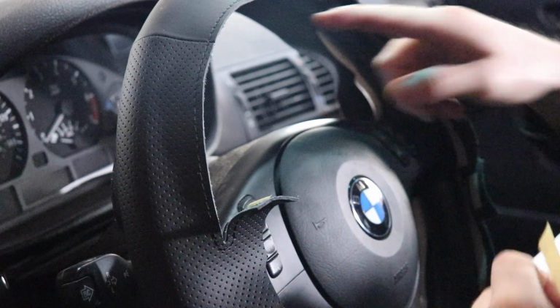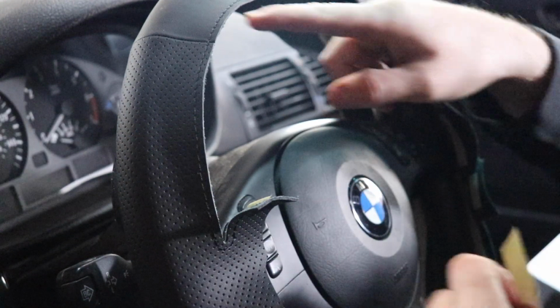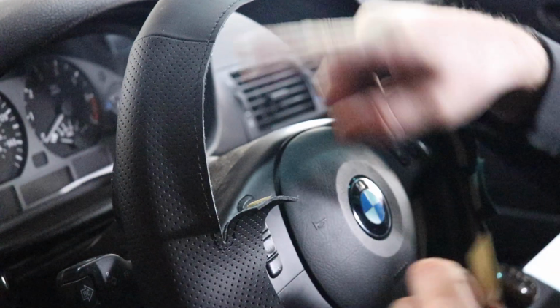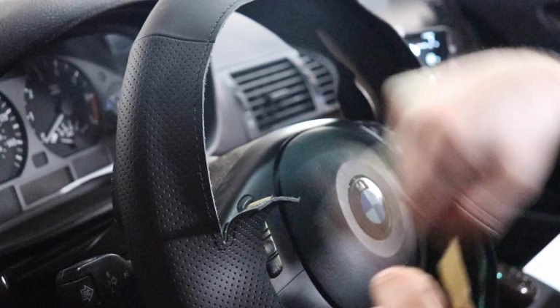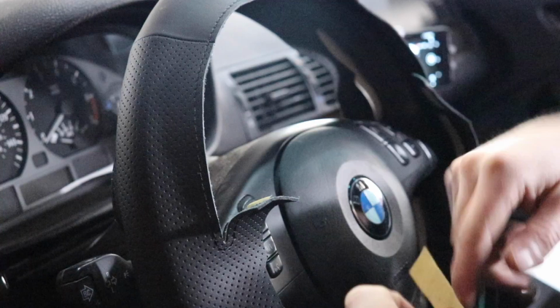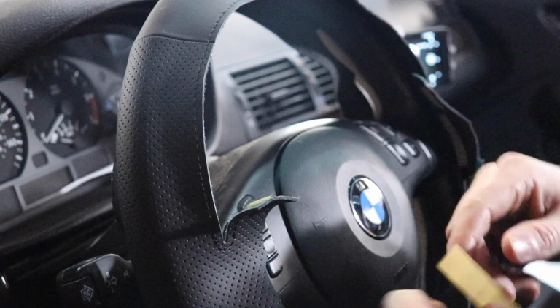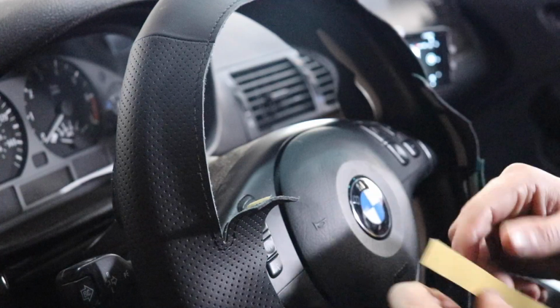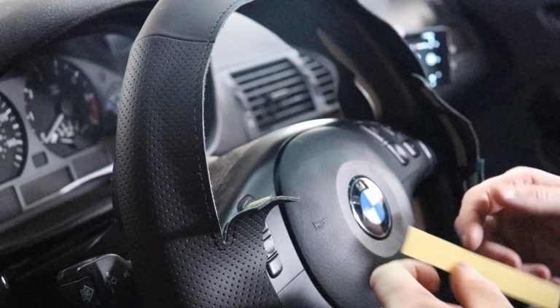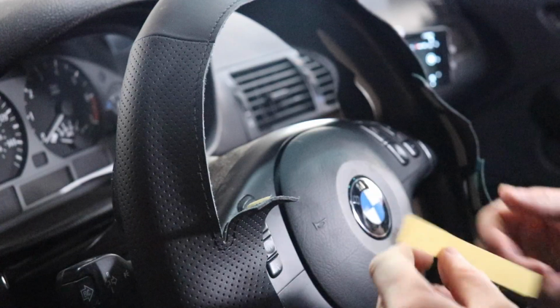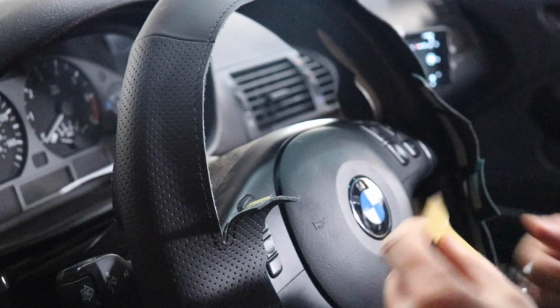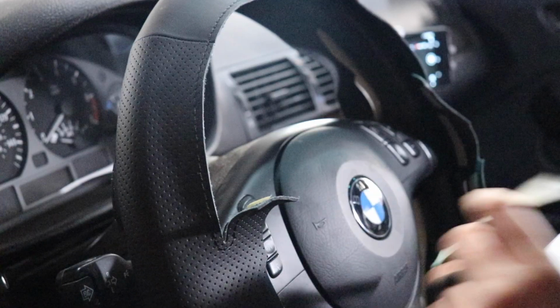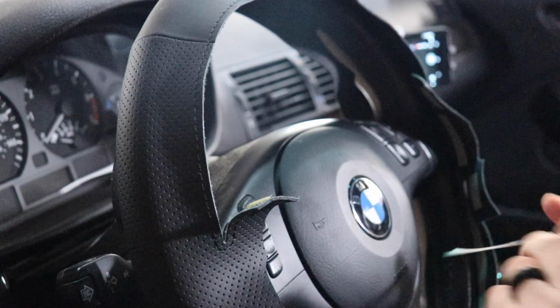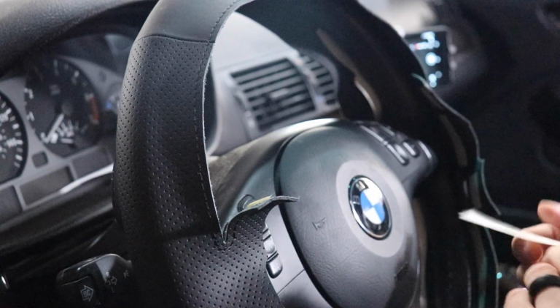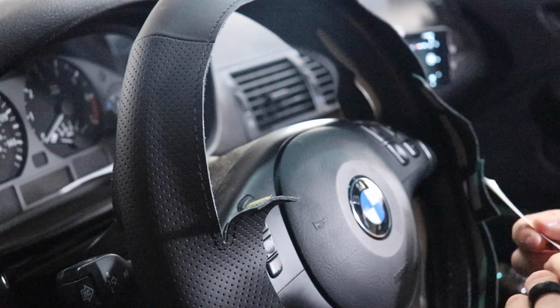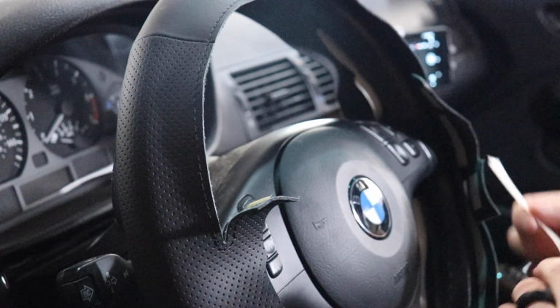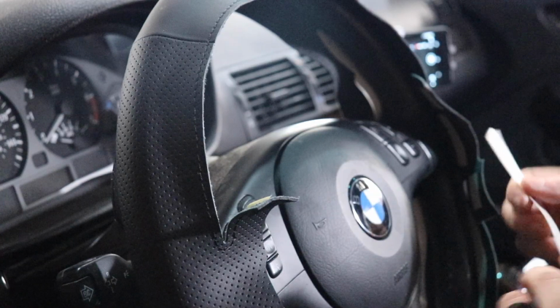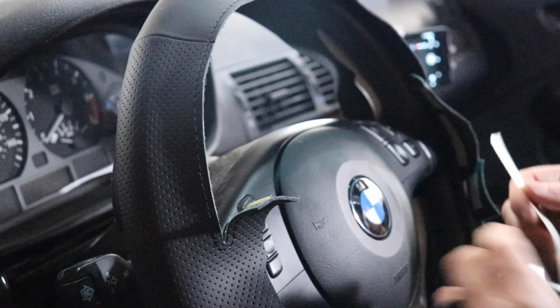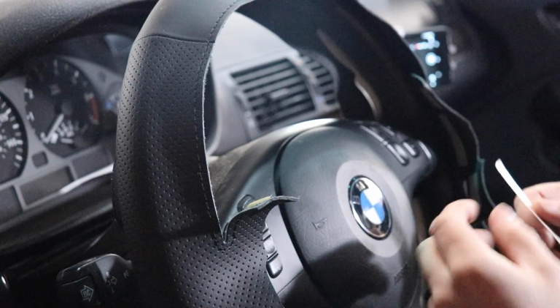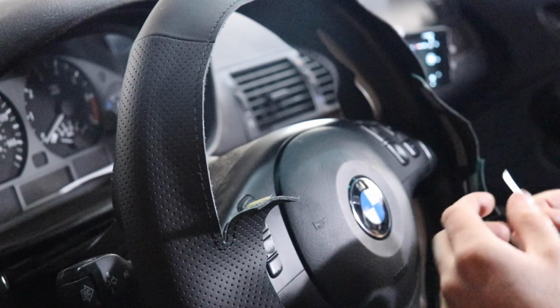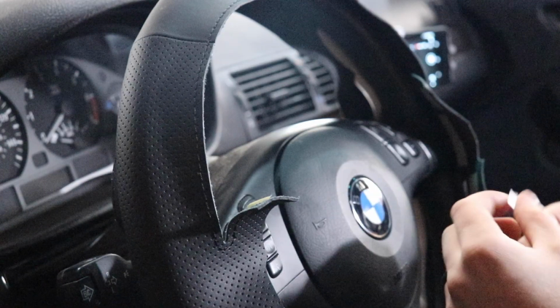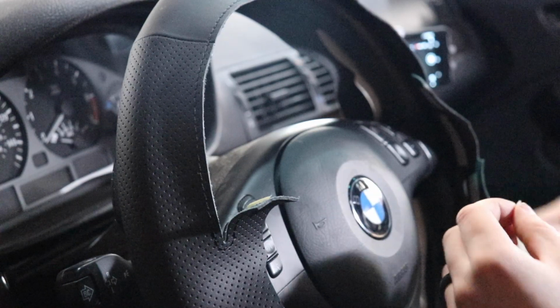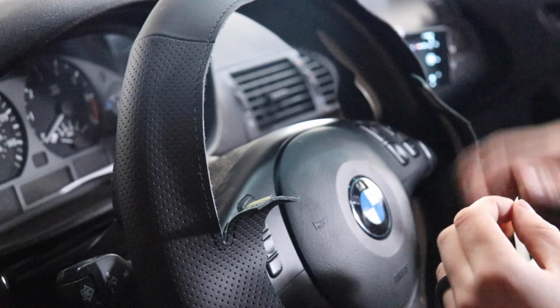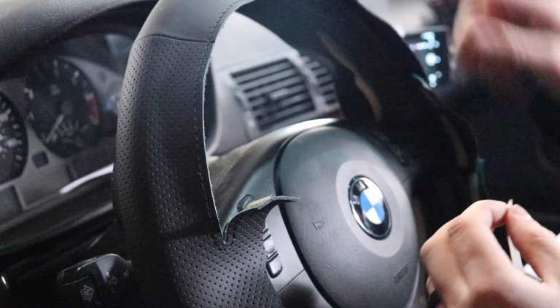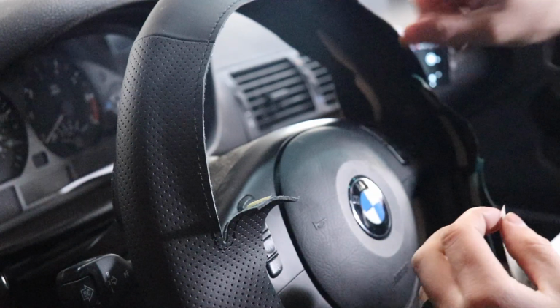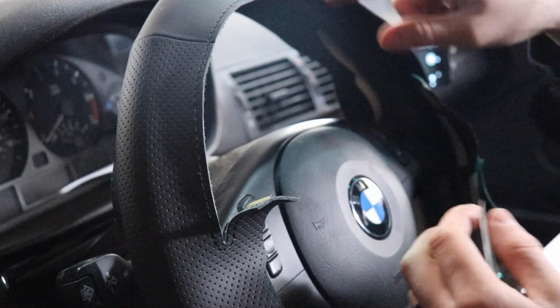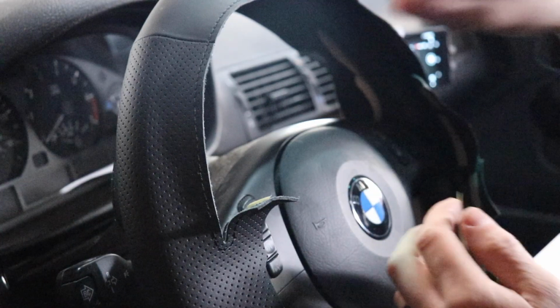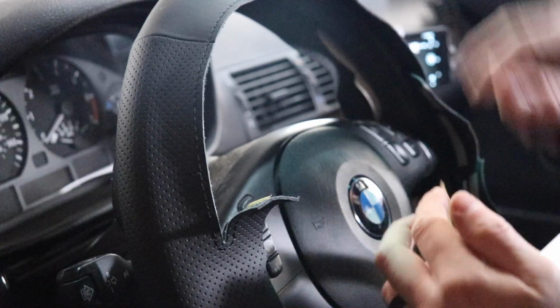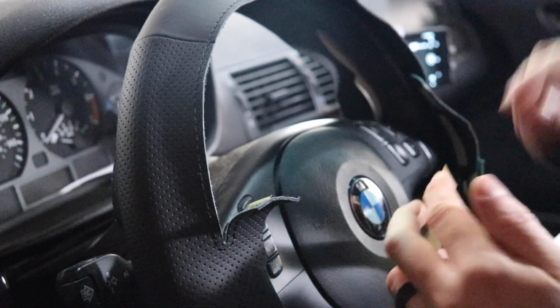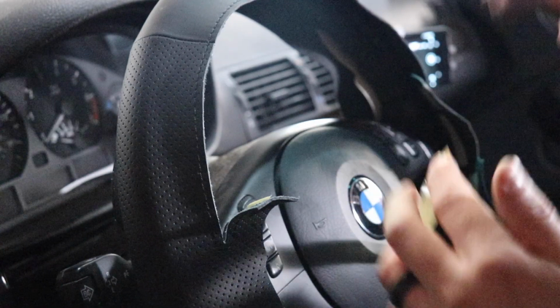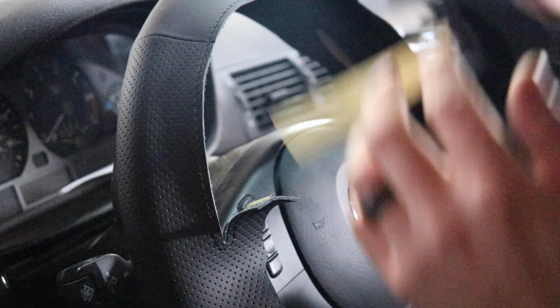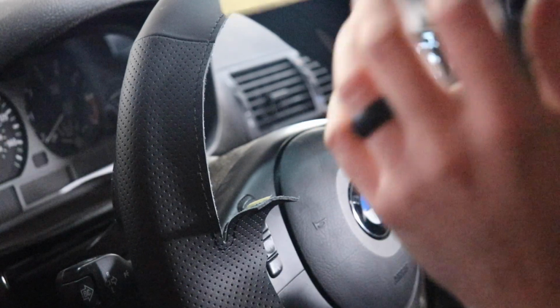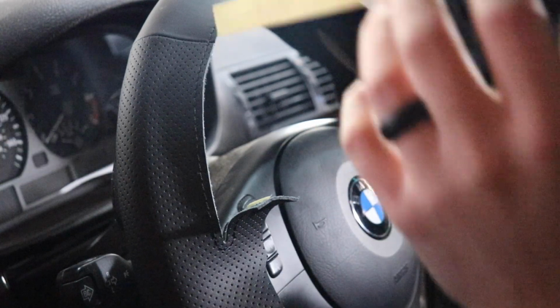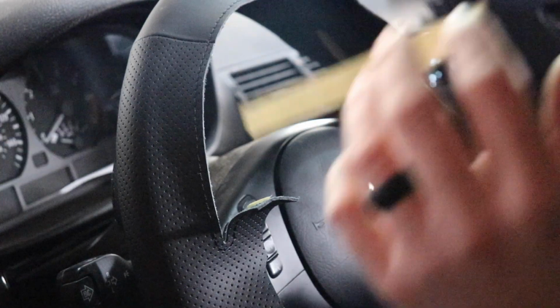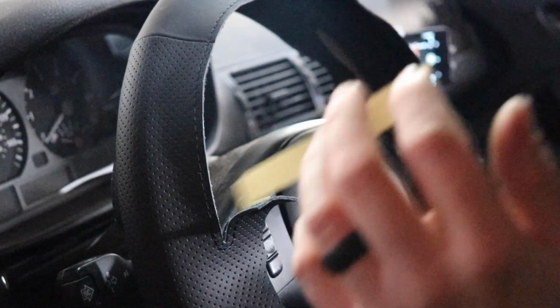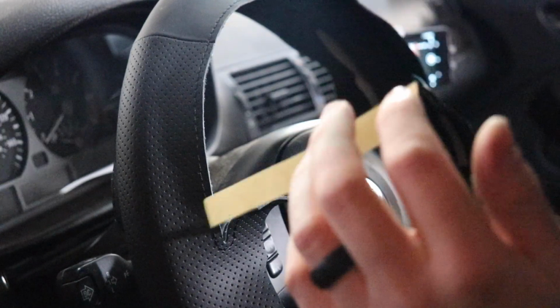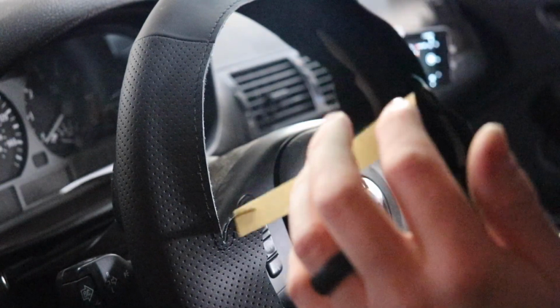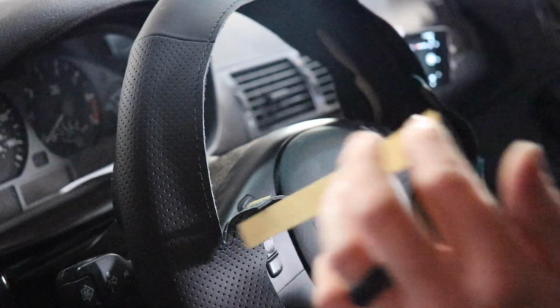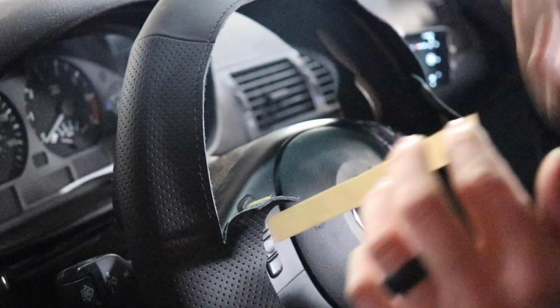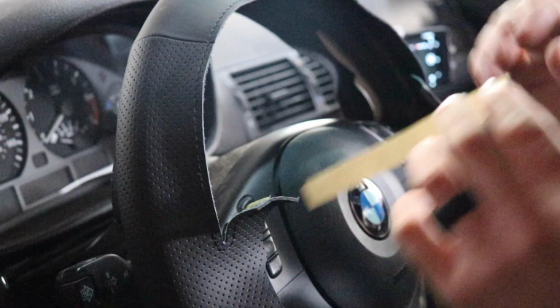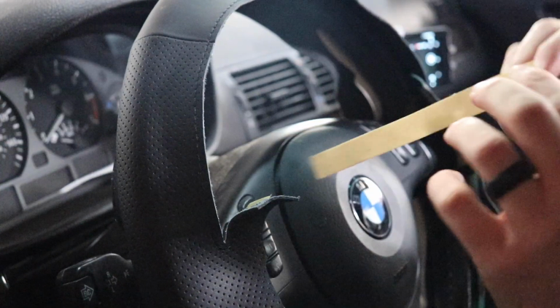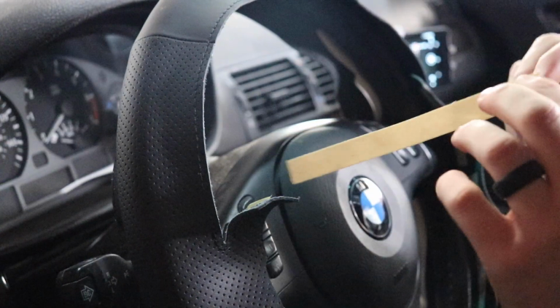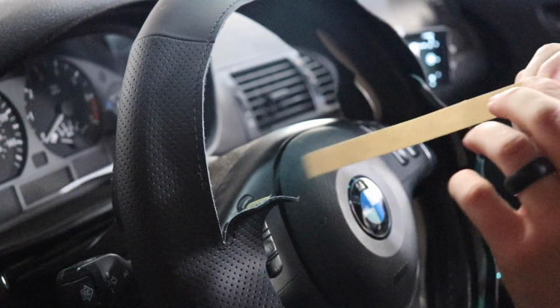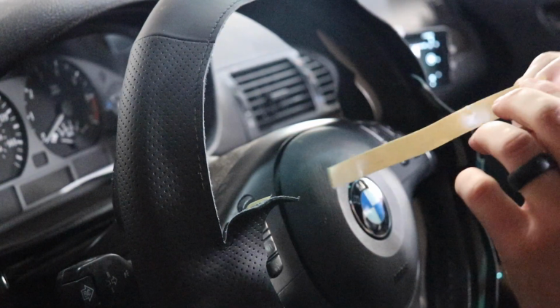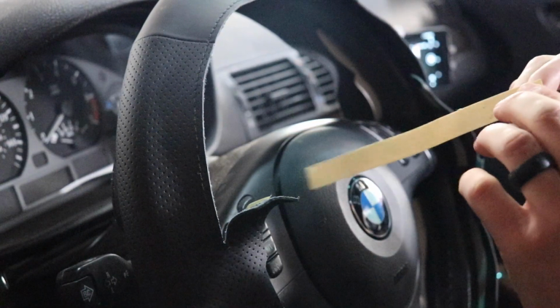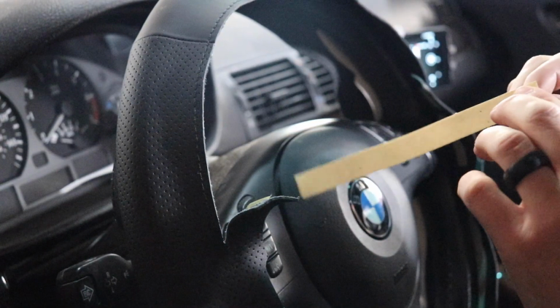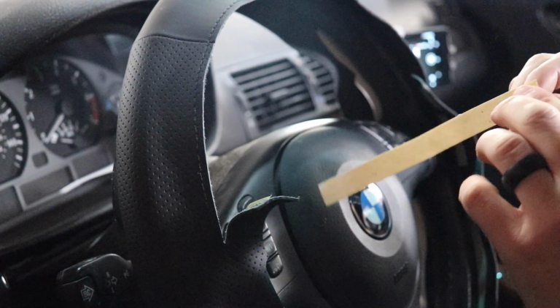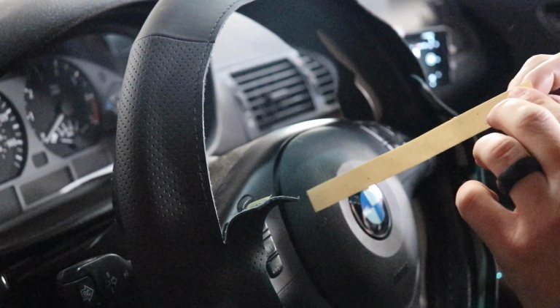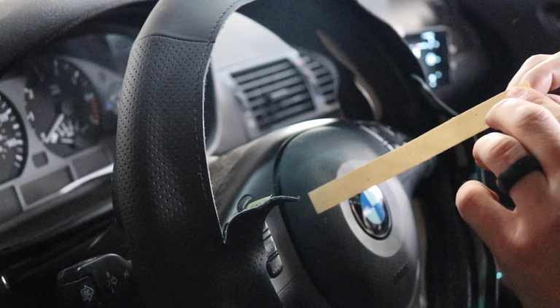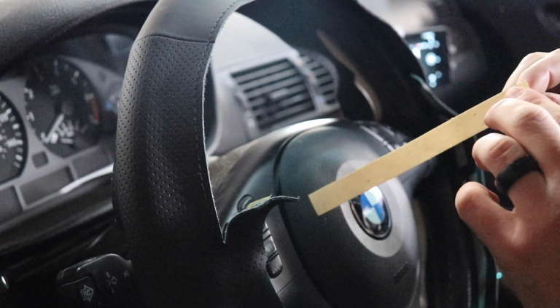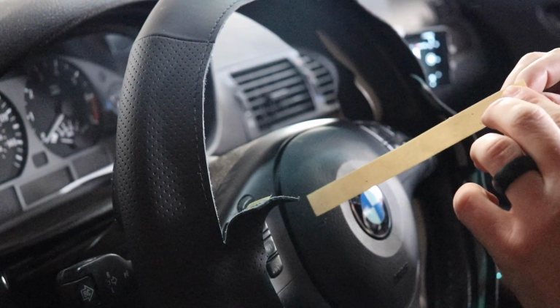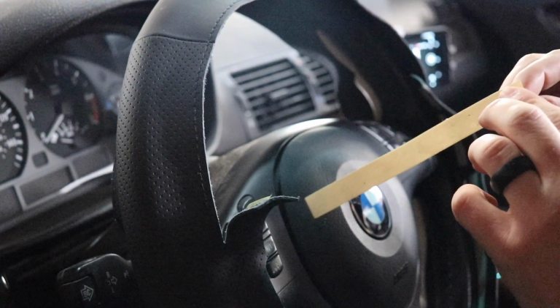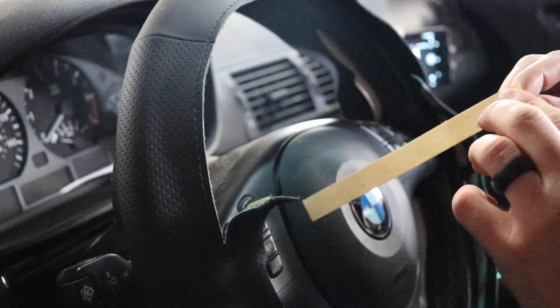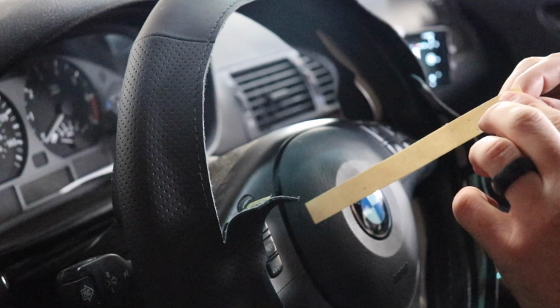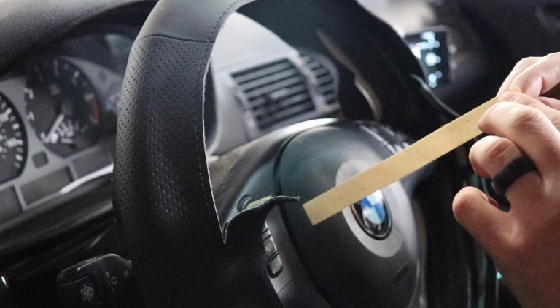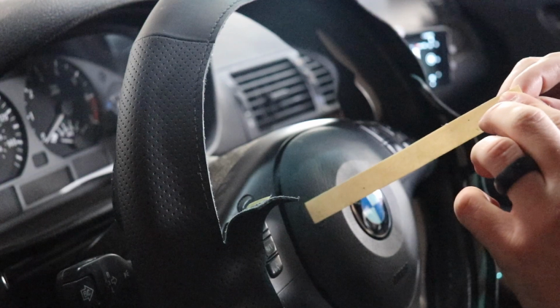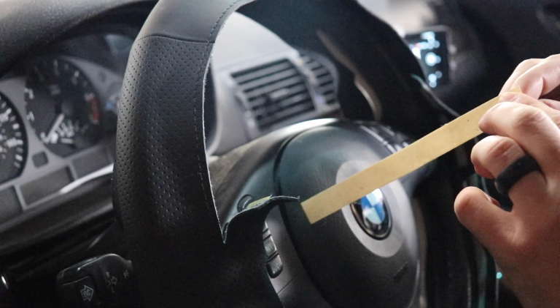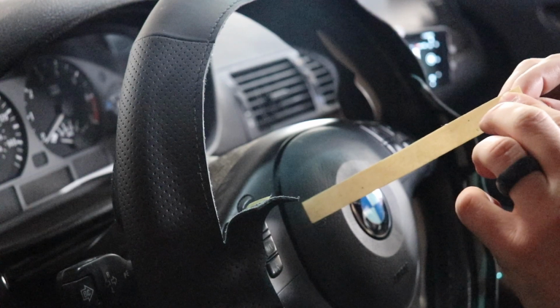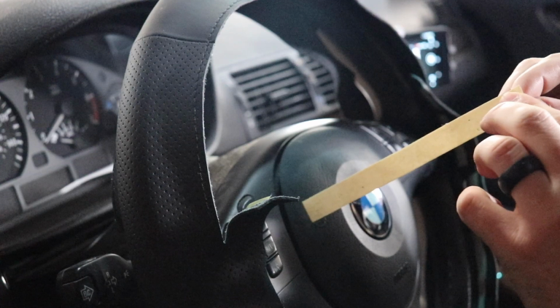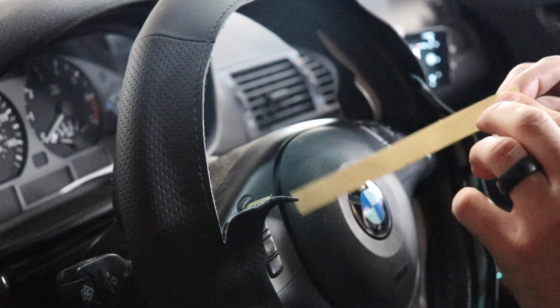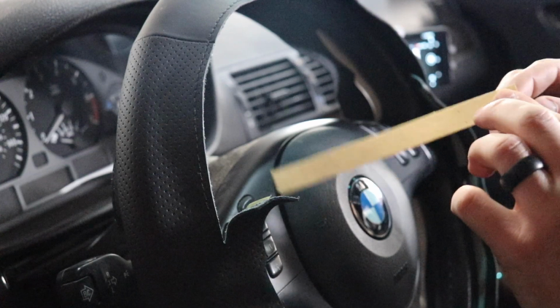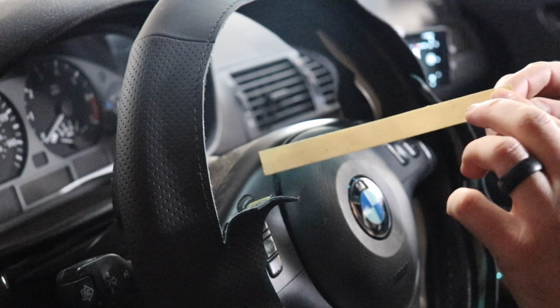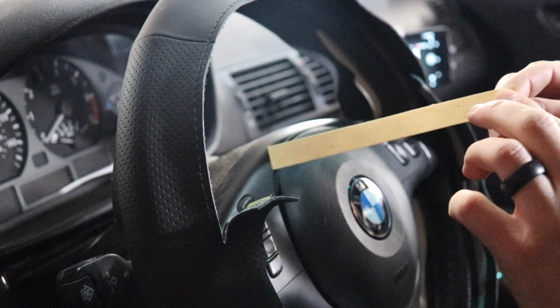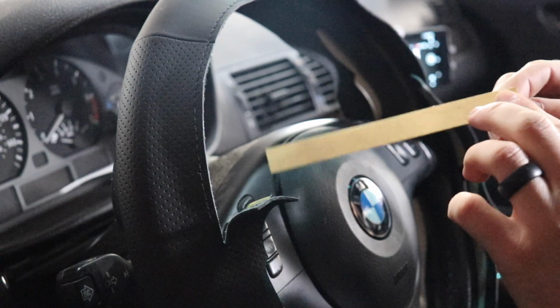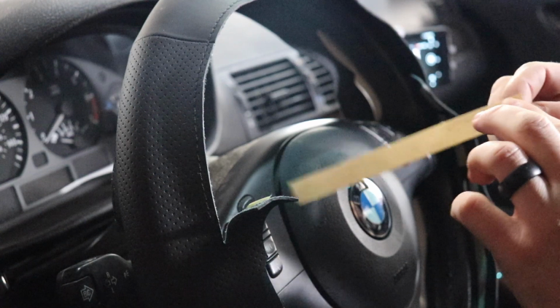I'm going to literally stick it to the steering wheel itself and not even worry about the cover, and then we'll put the cover down against it.